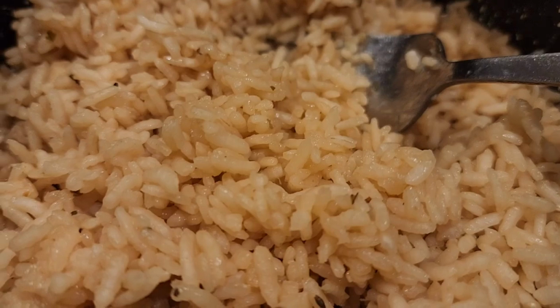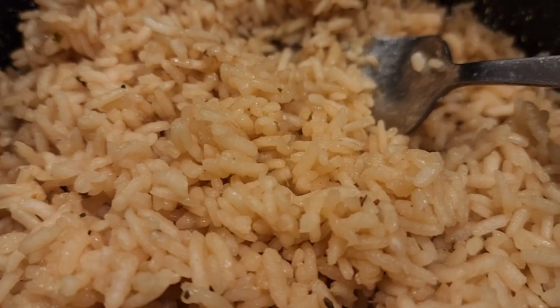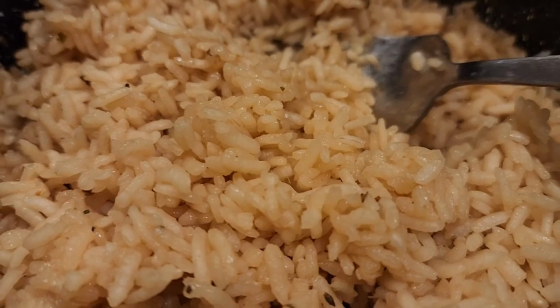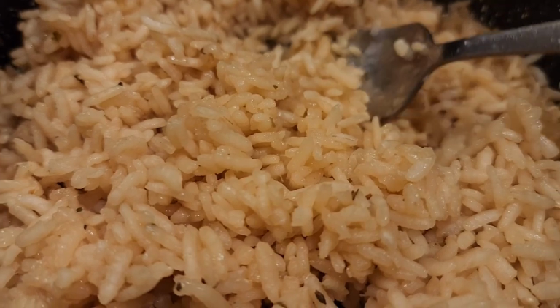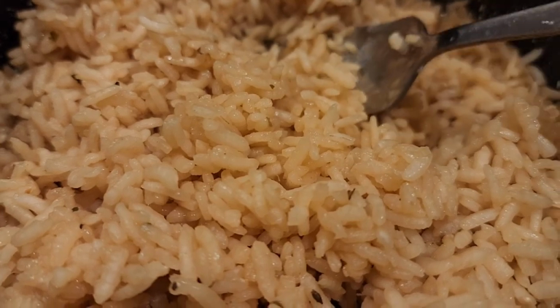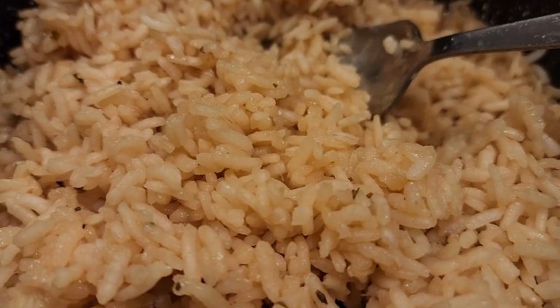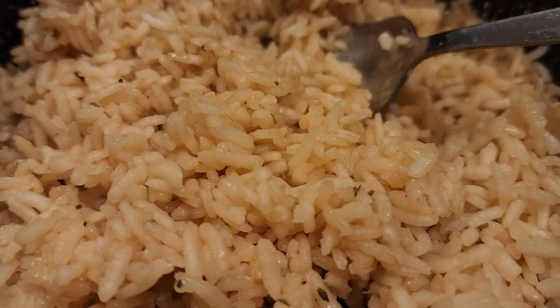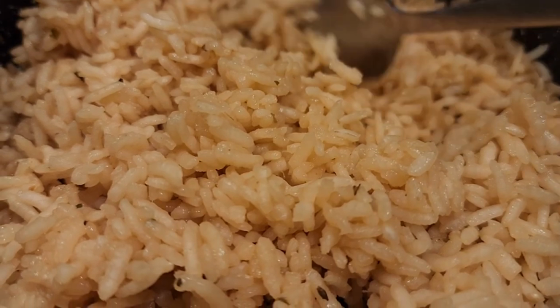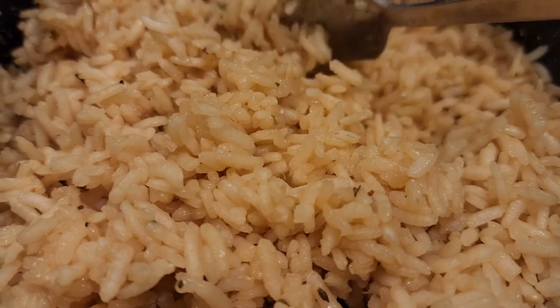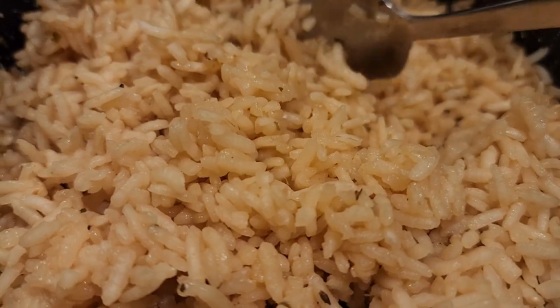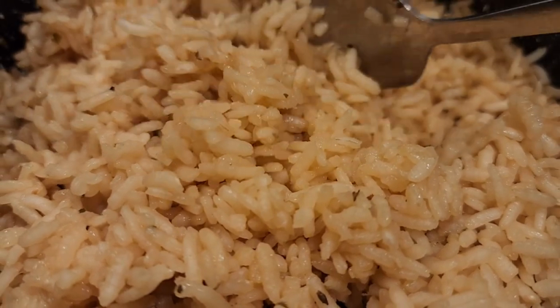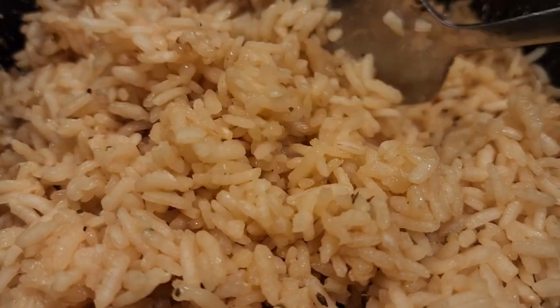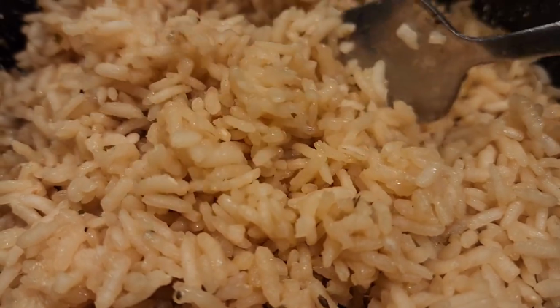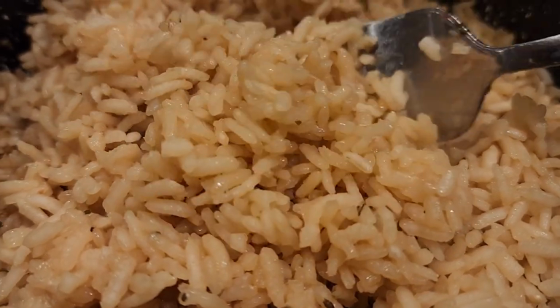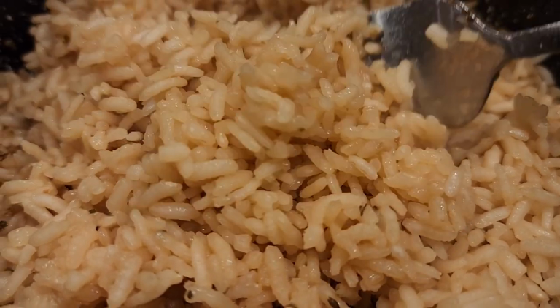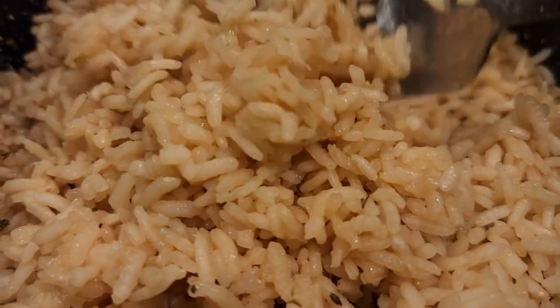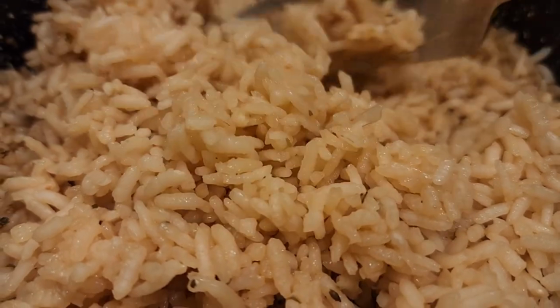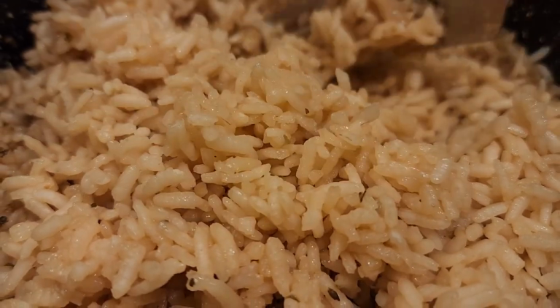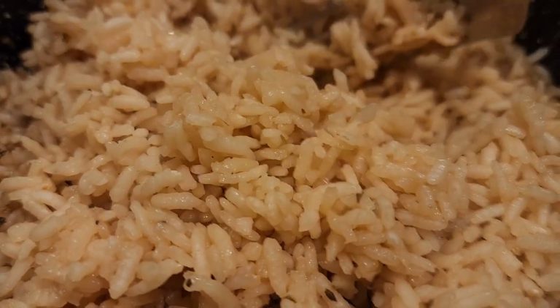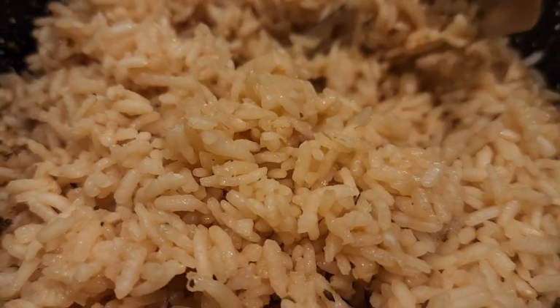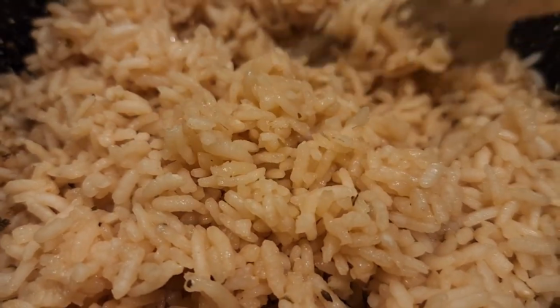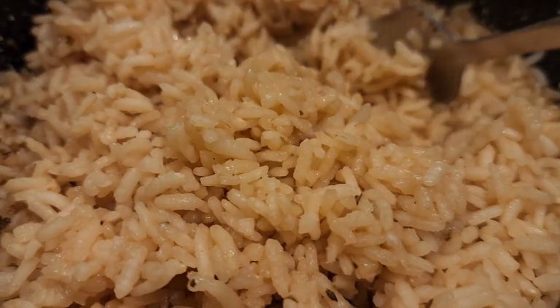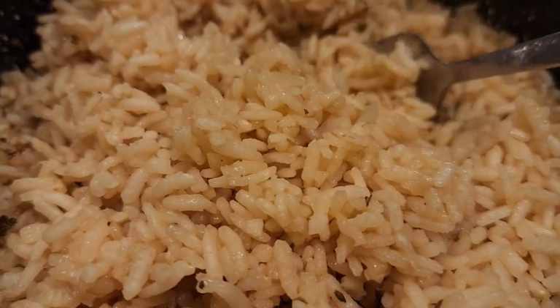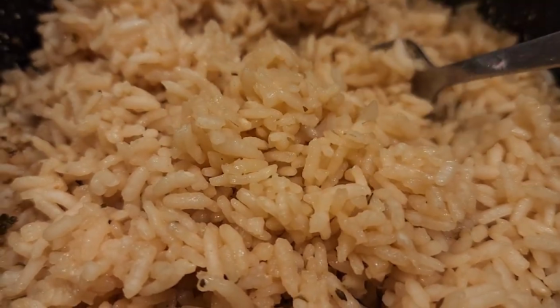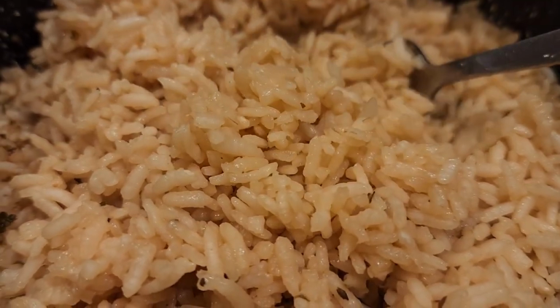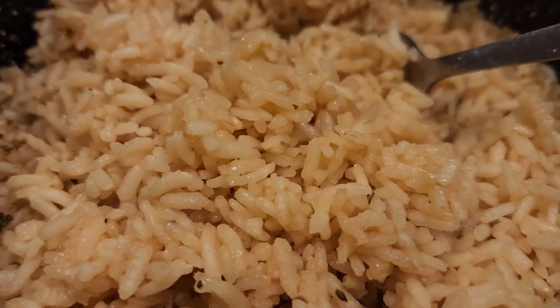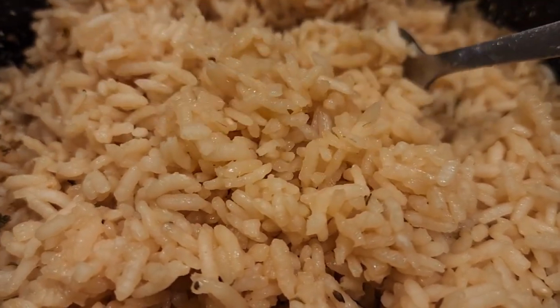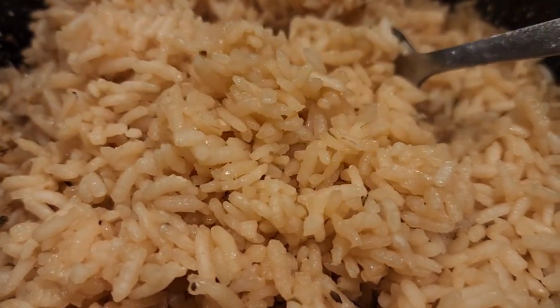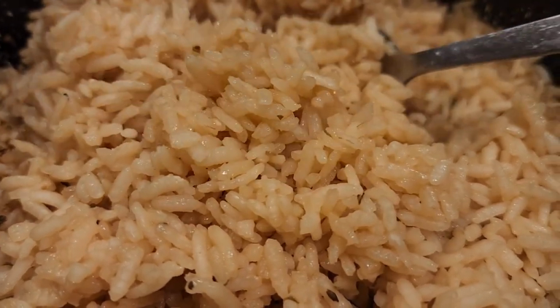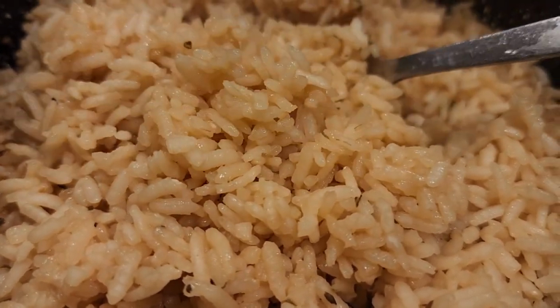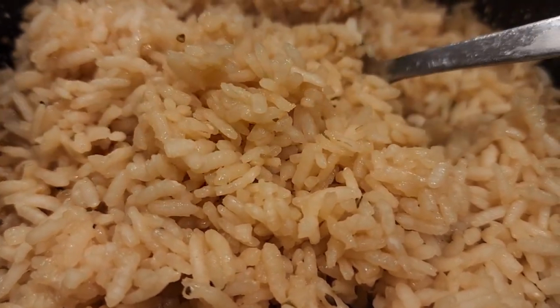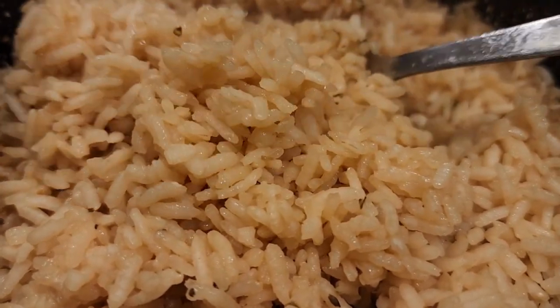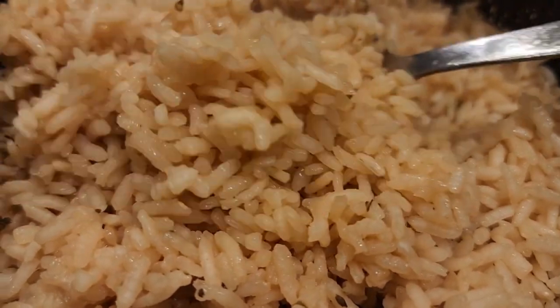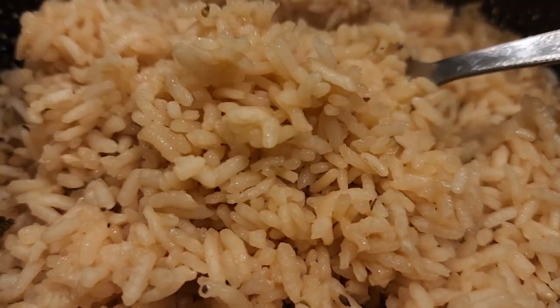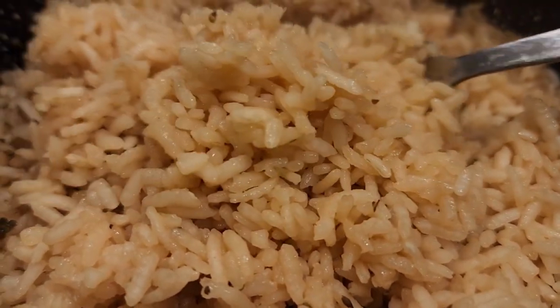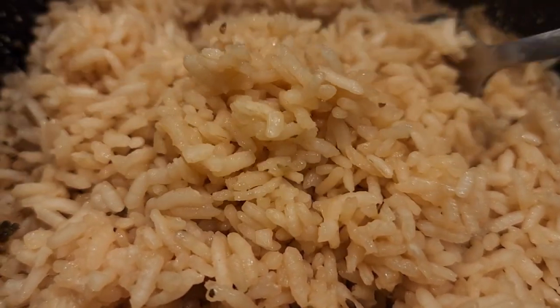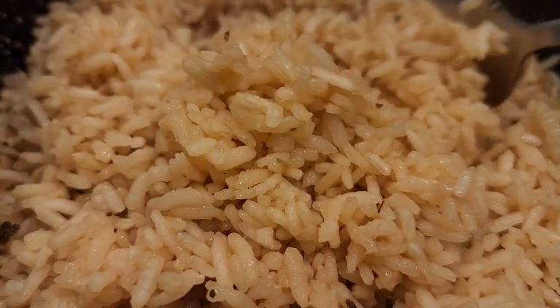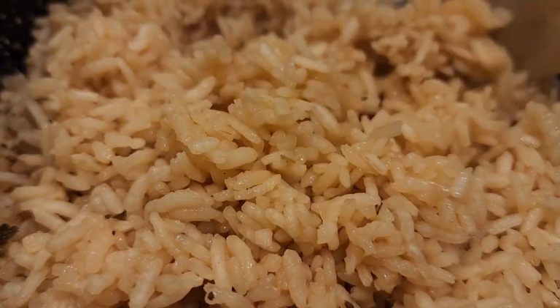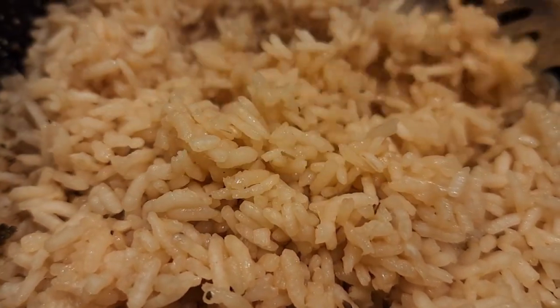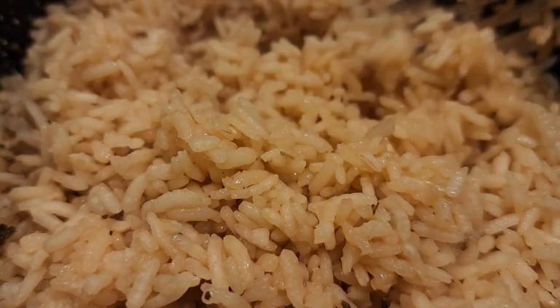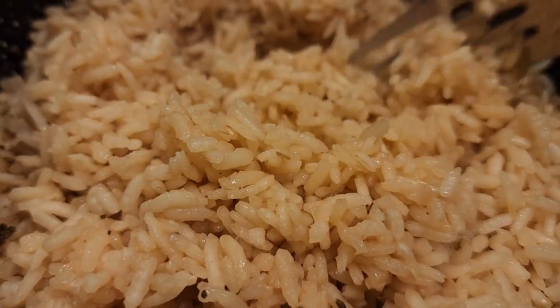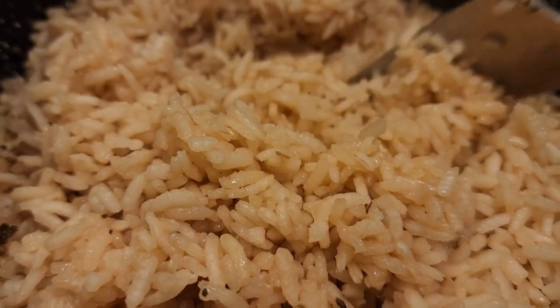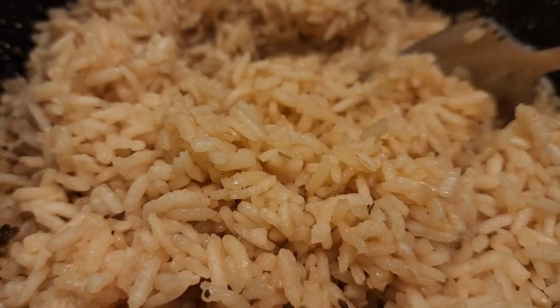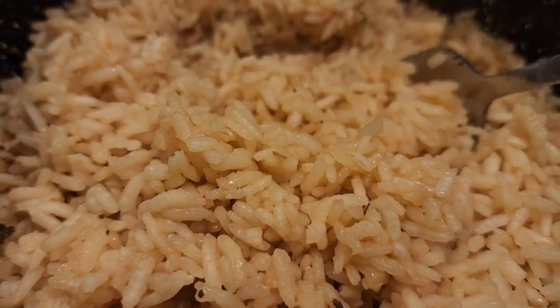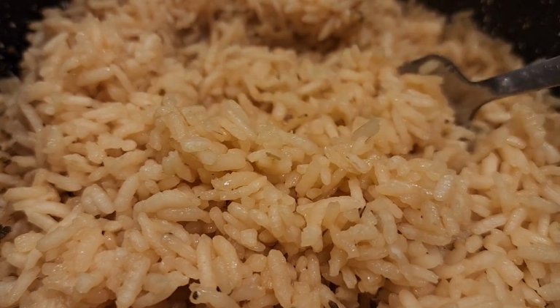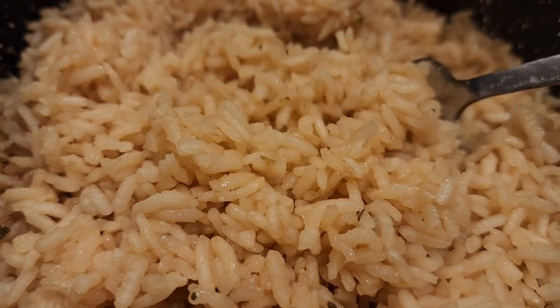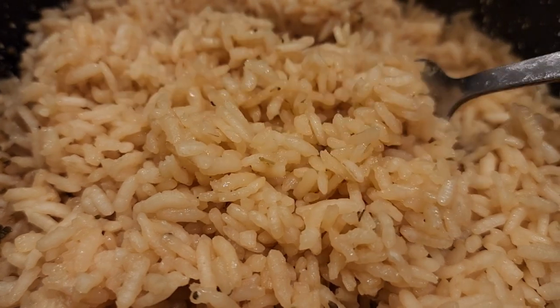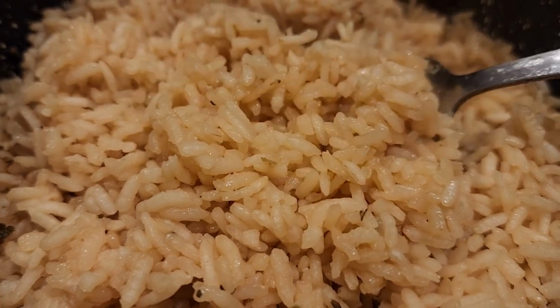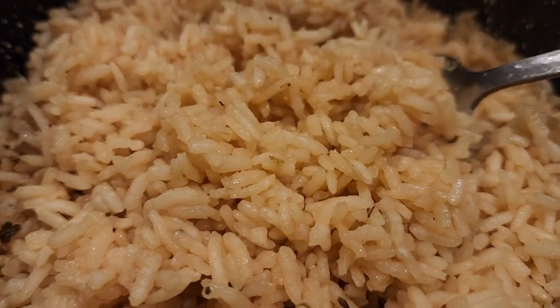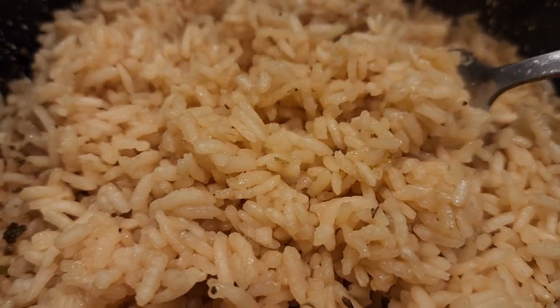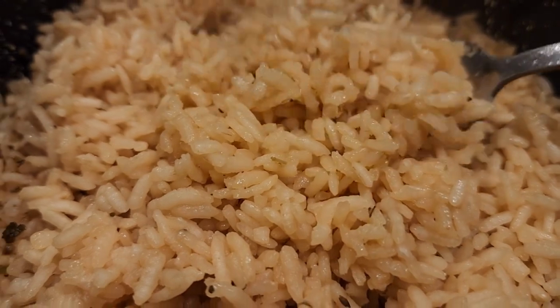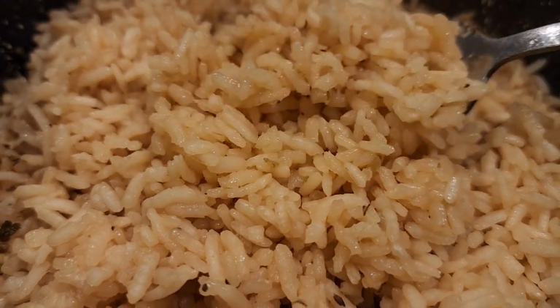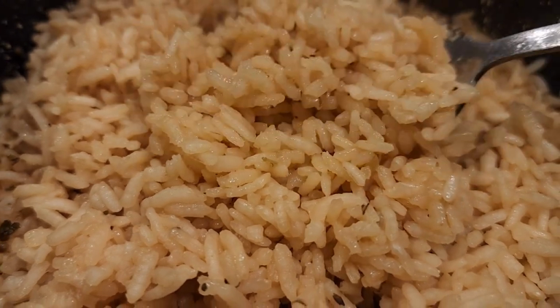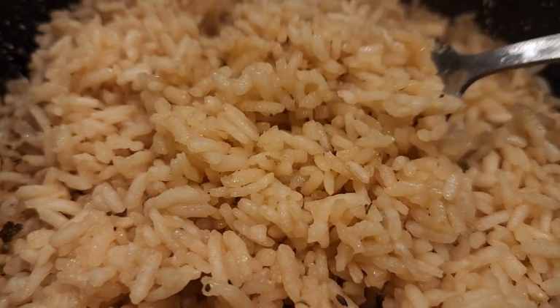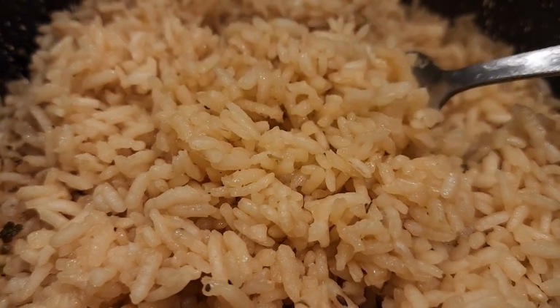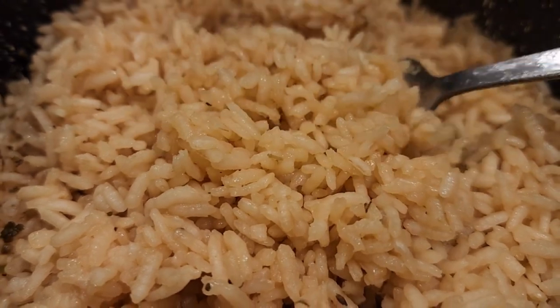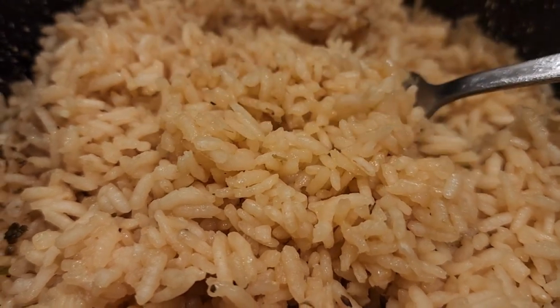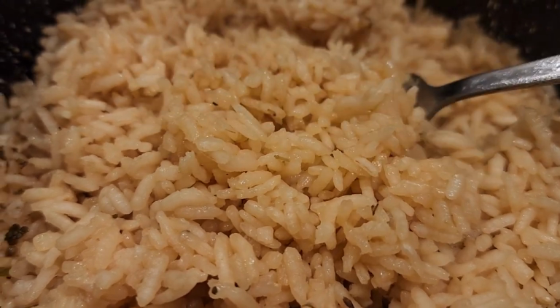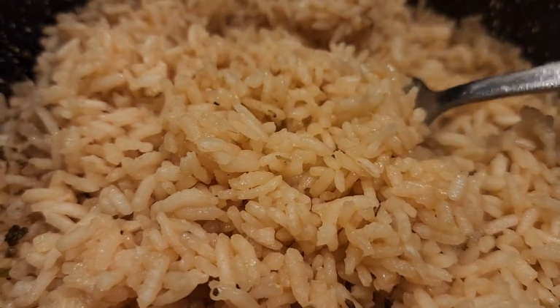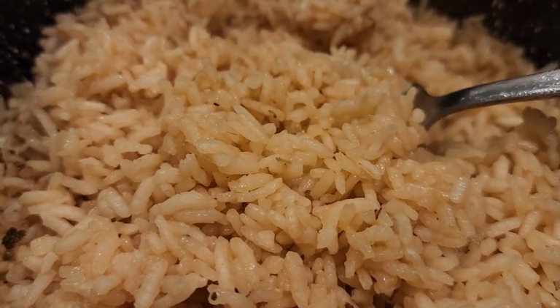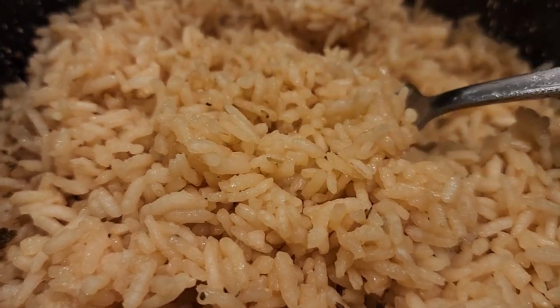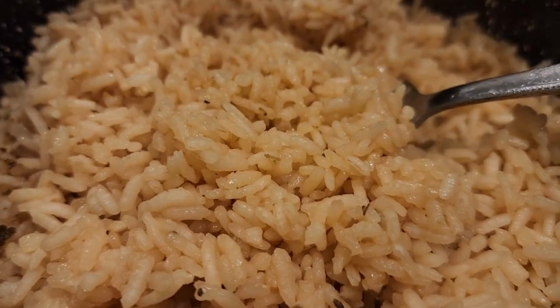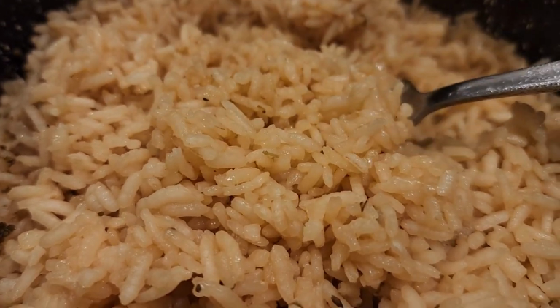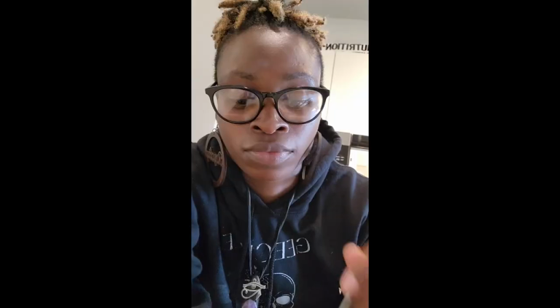We're going to y'all boys. On today's episode of Gullah Geechee Adventures, I'm going to show y'all how to cook Carolina Gold Rice, churn-friendly edition.